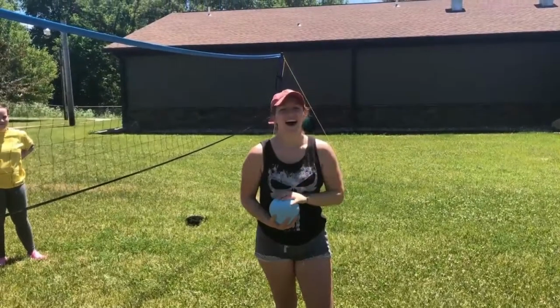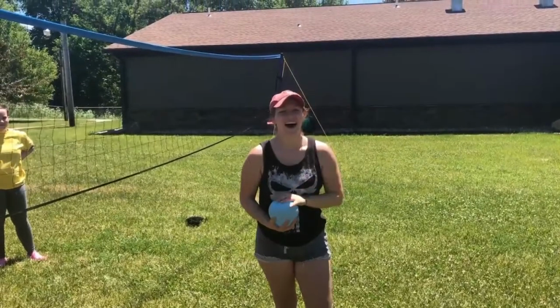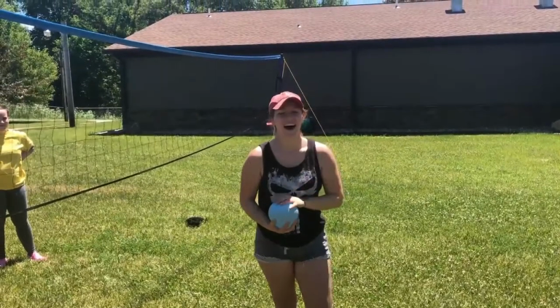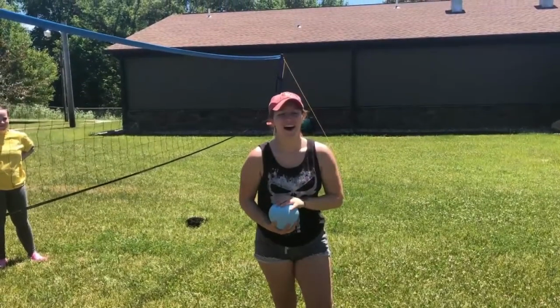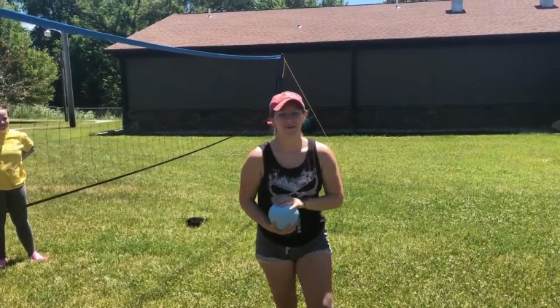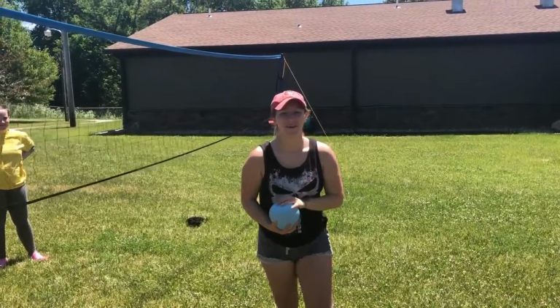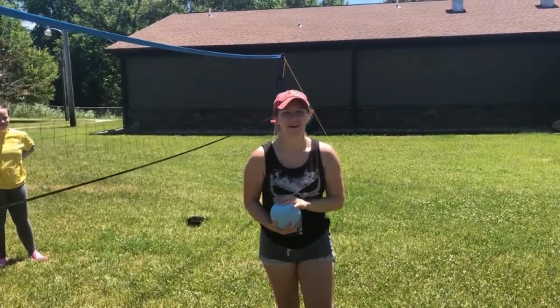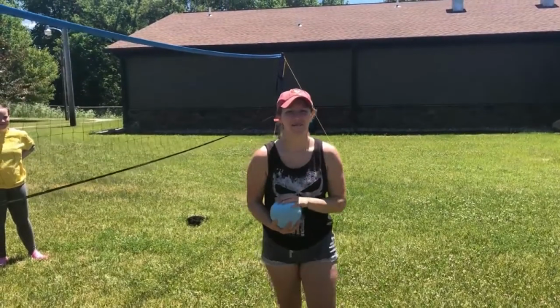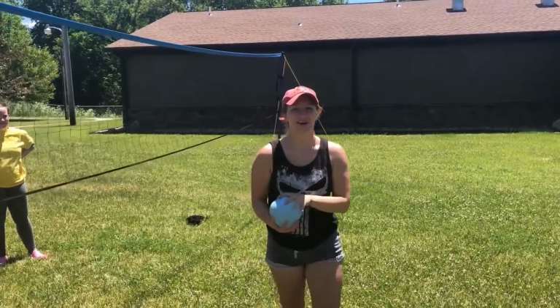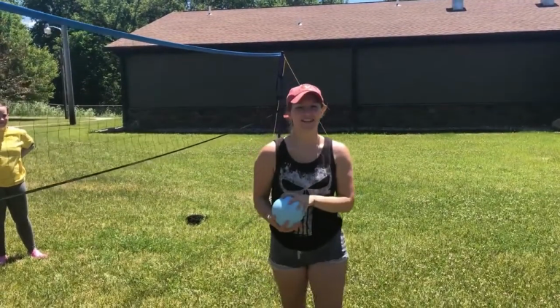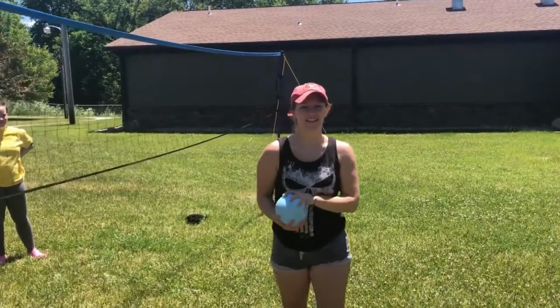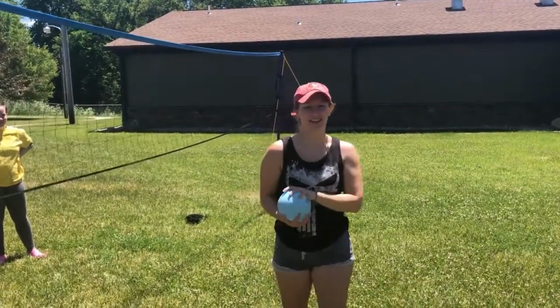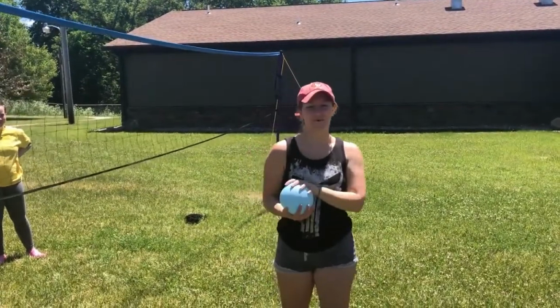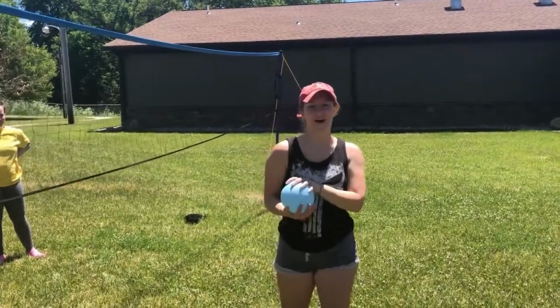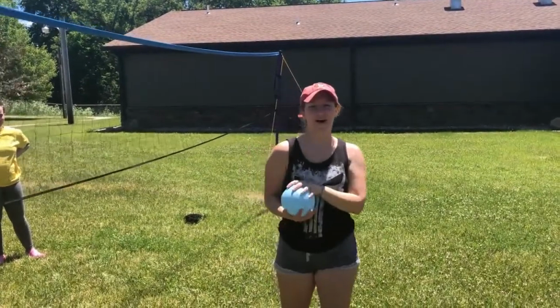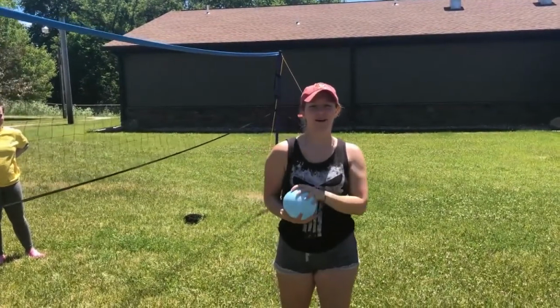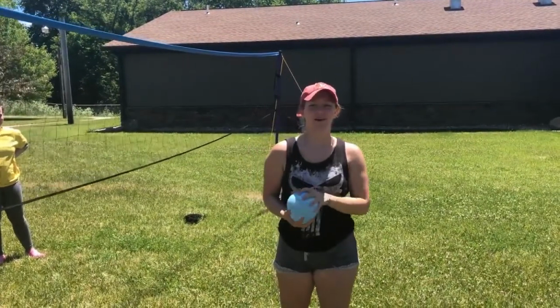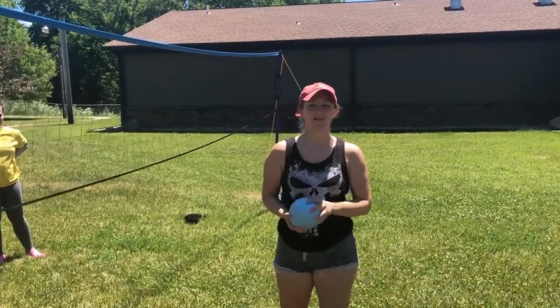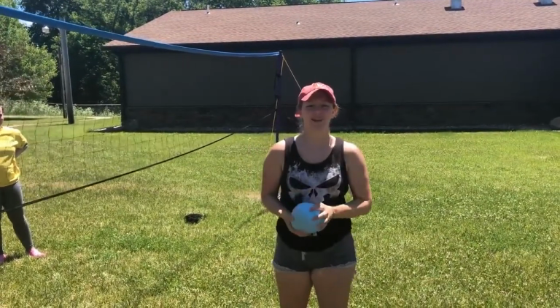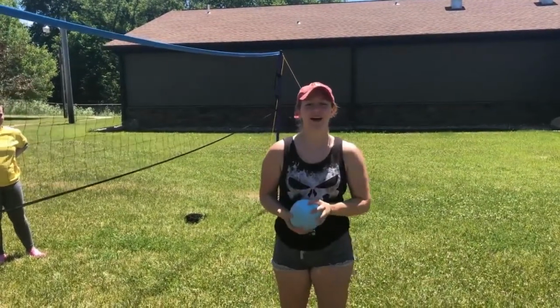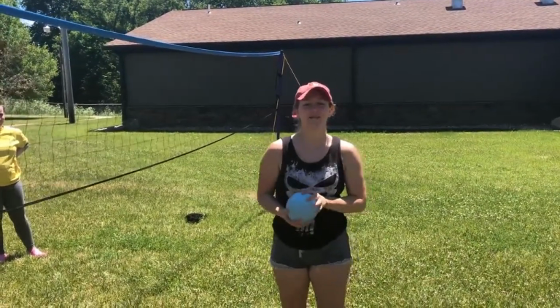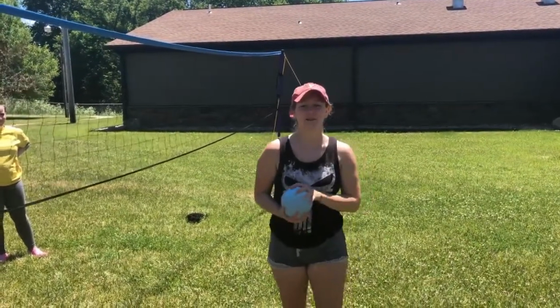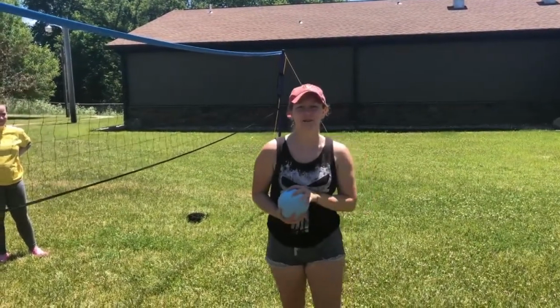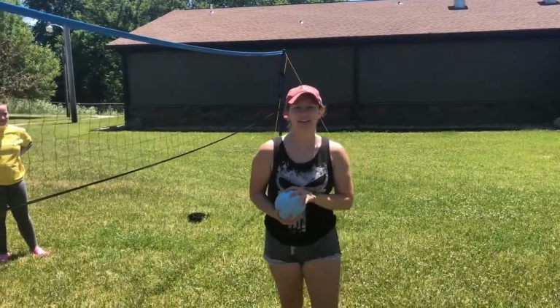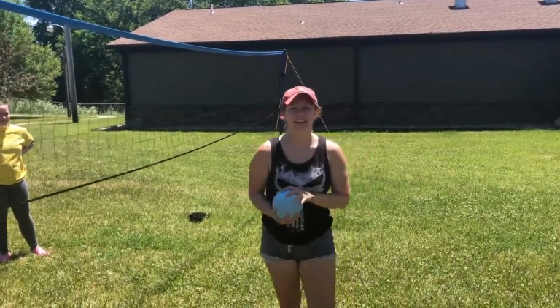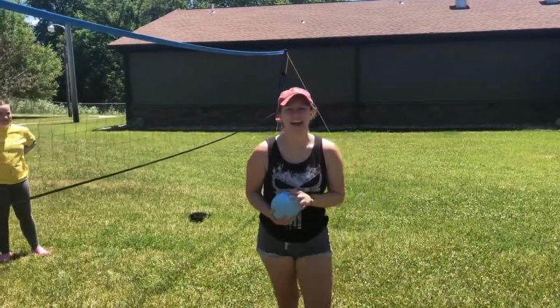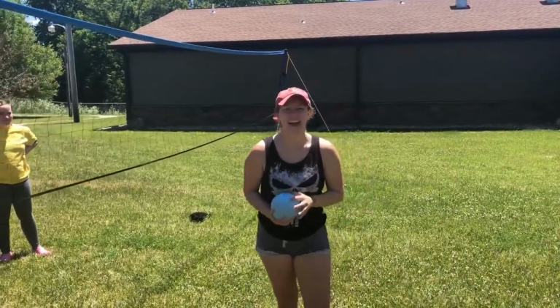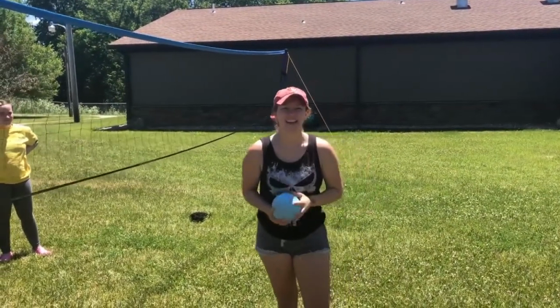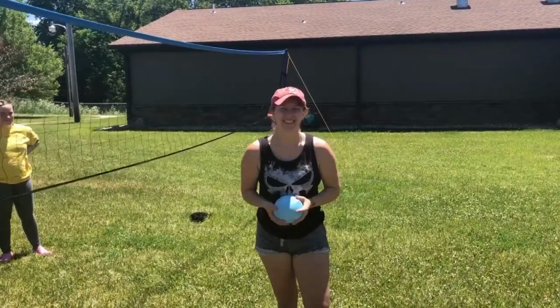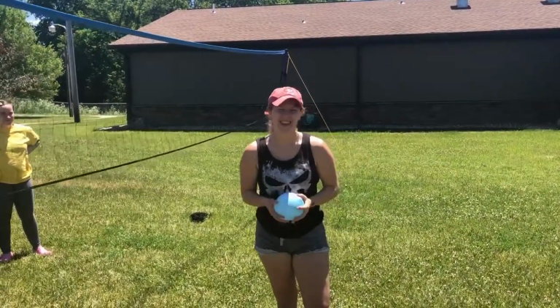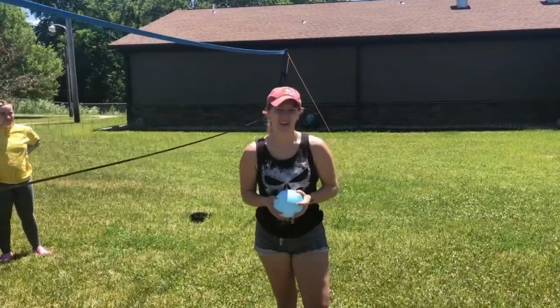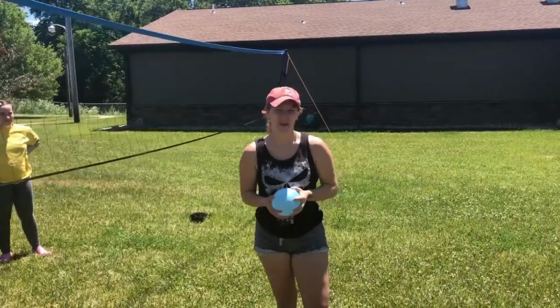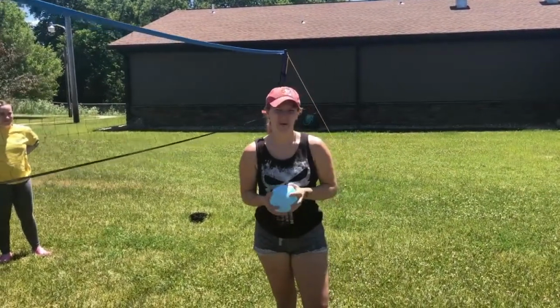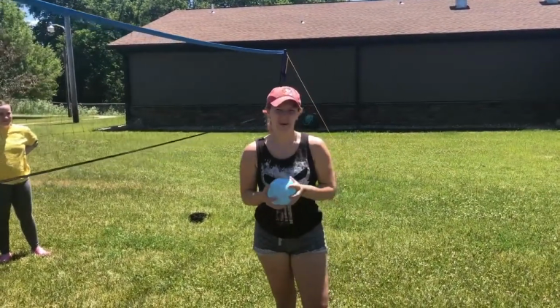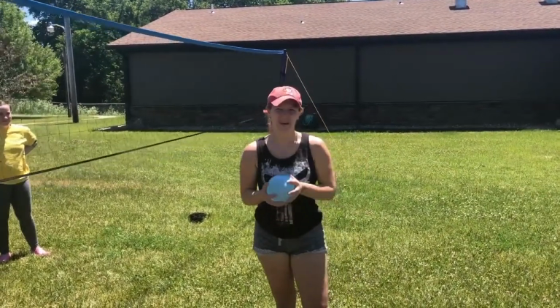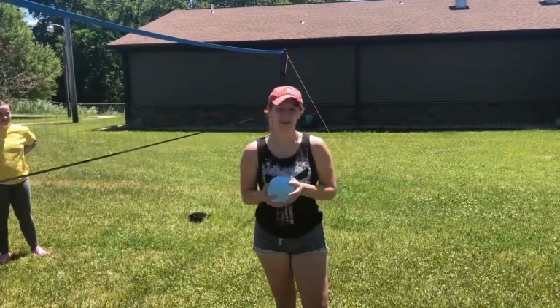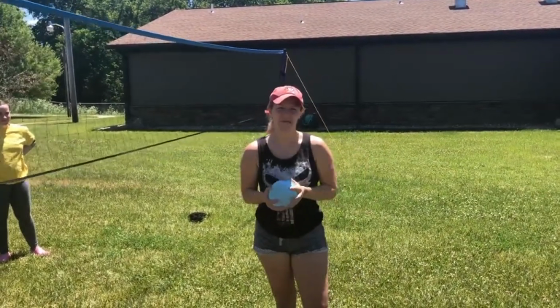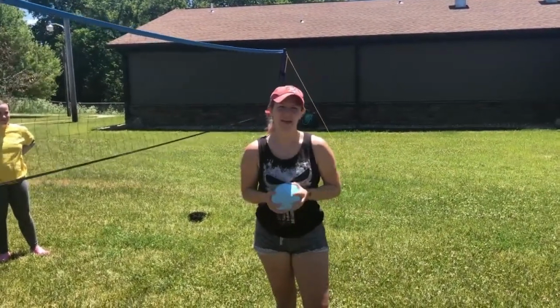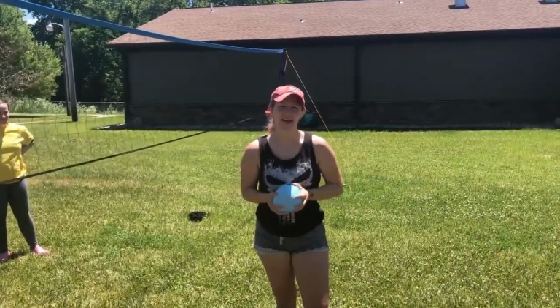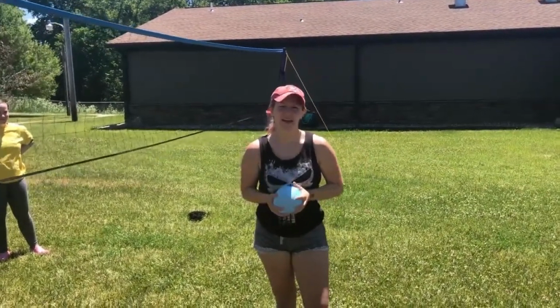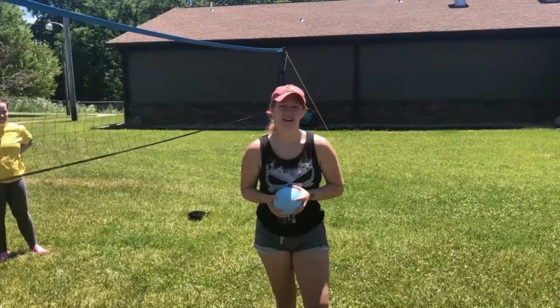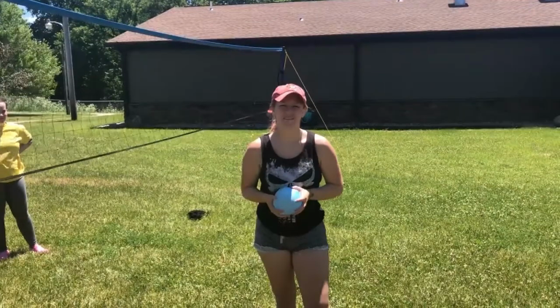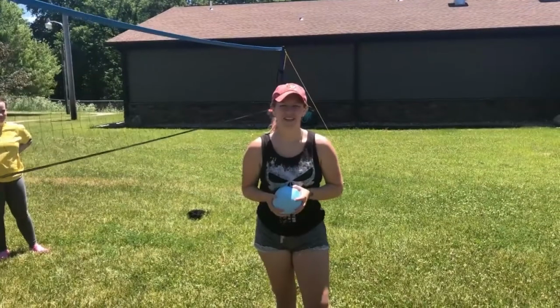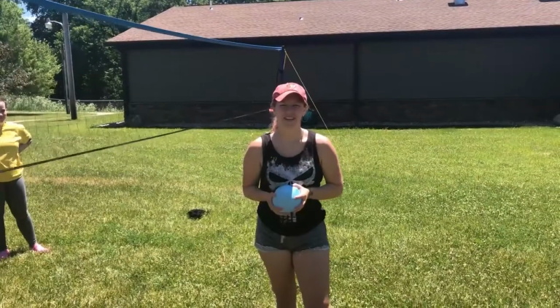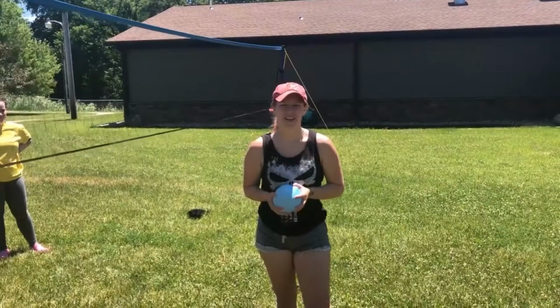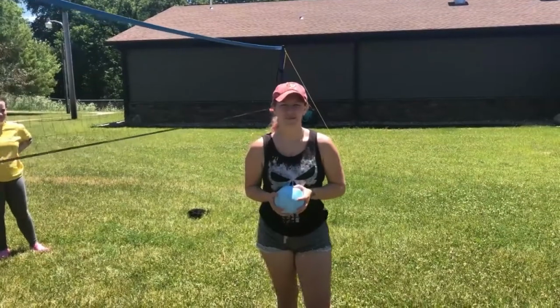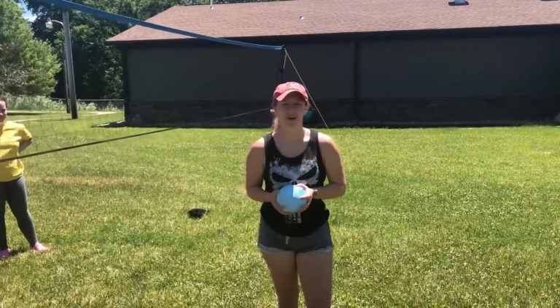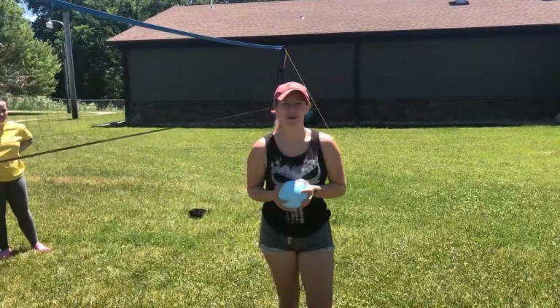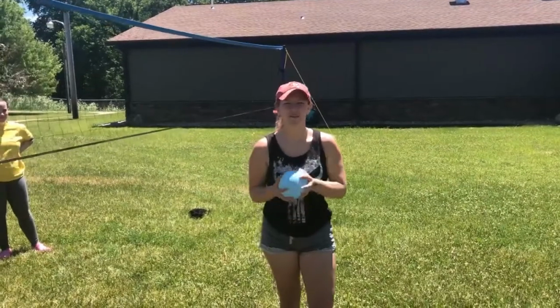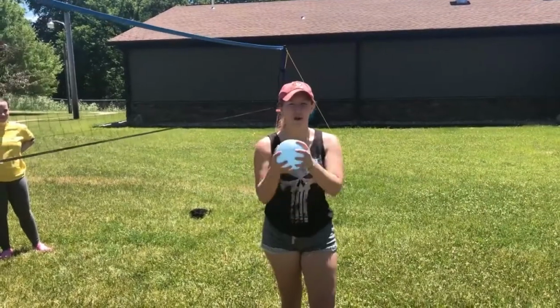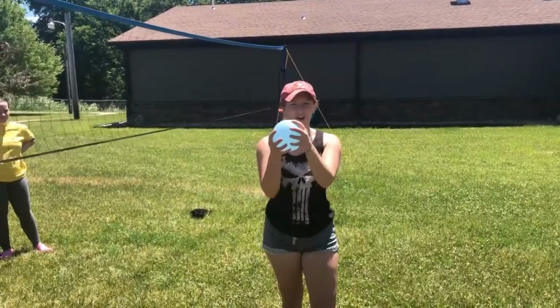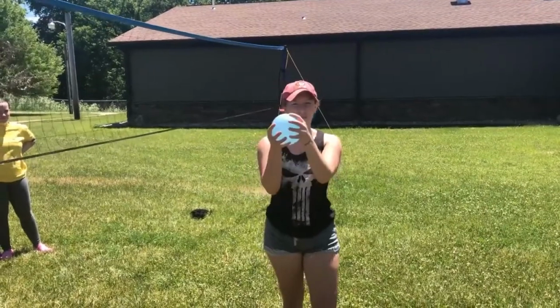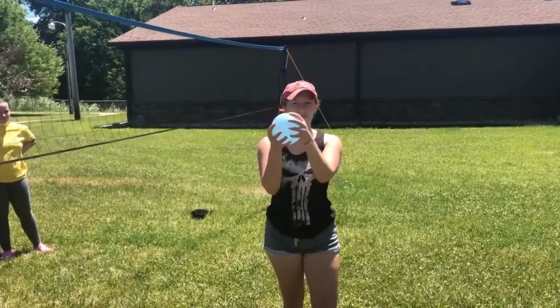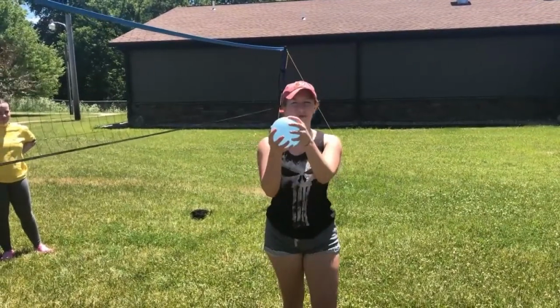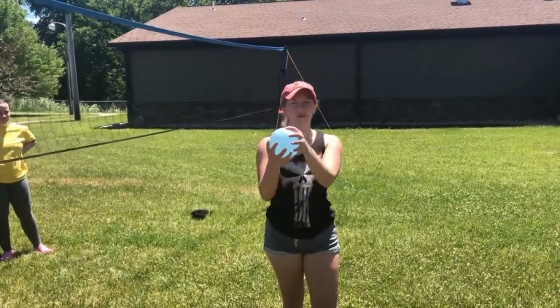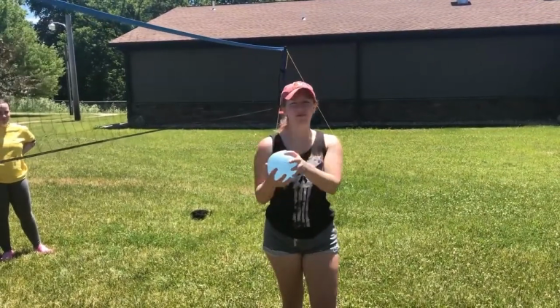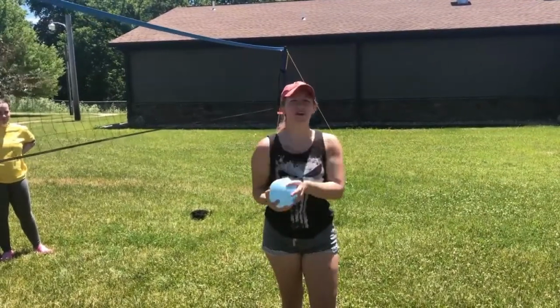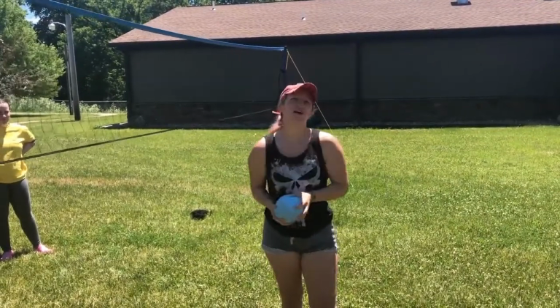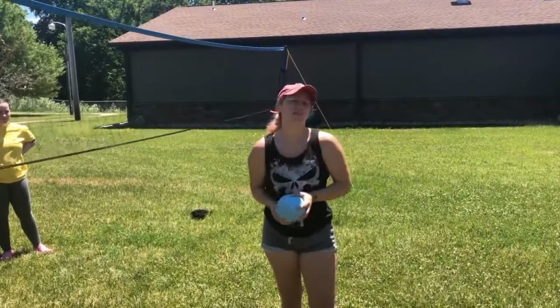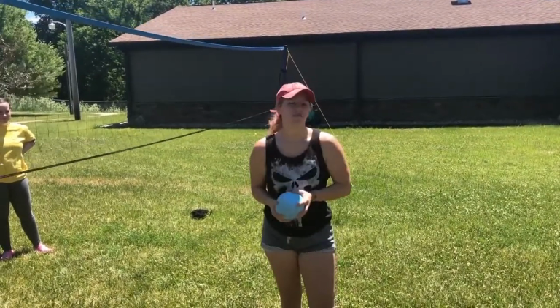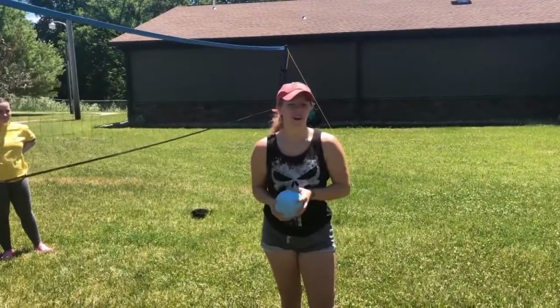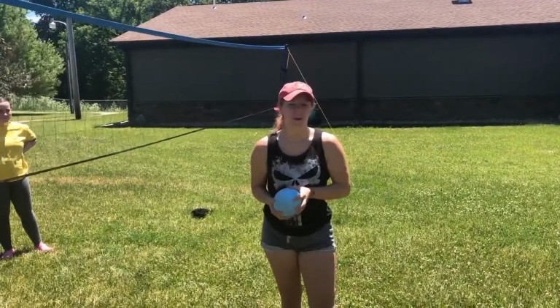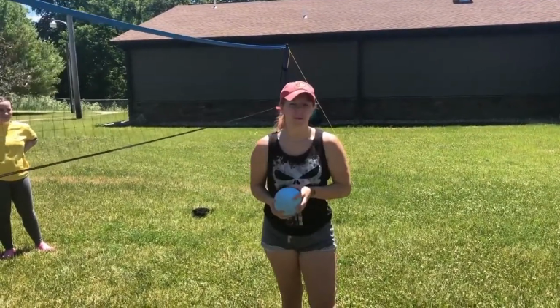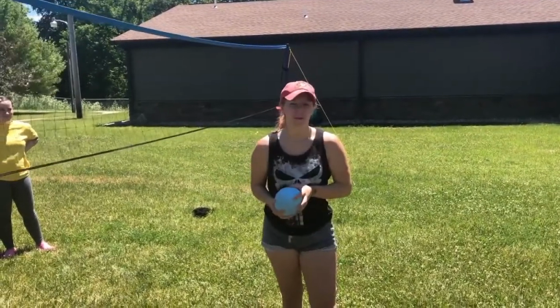Hi, welcome back to Camp High Hopes. I'm Tori and today we are going to play a fun game of water balloon volleyball.